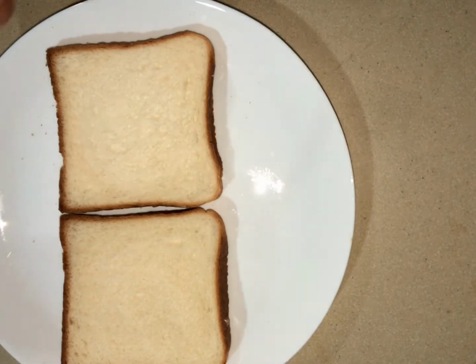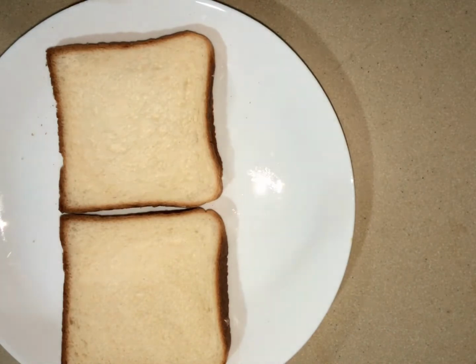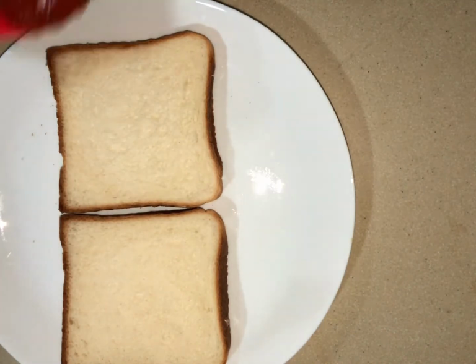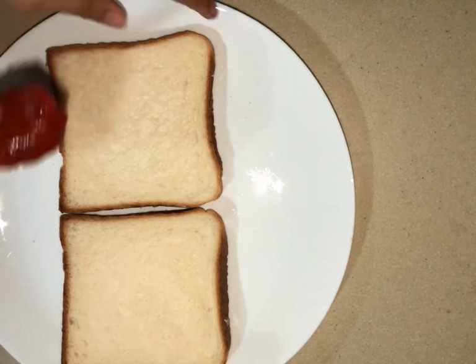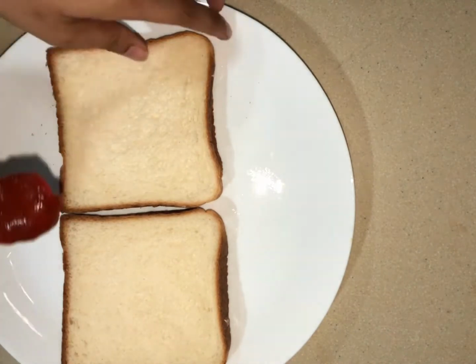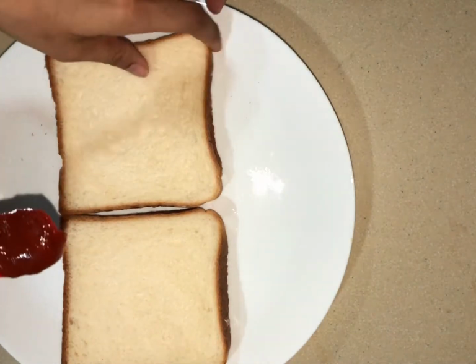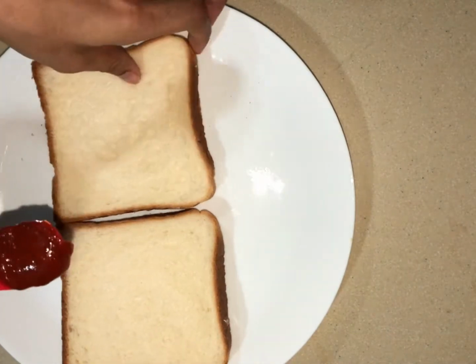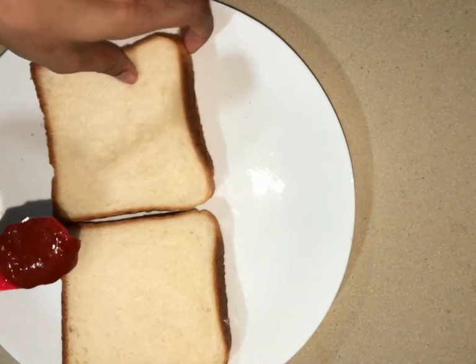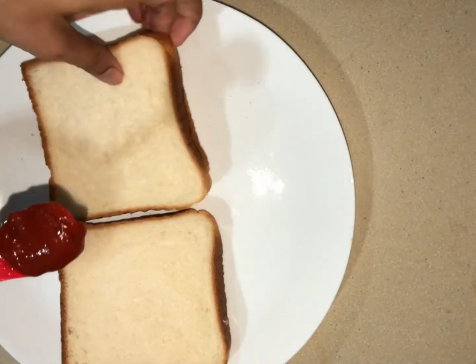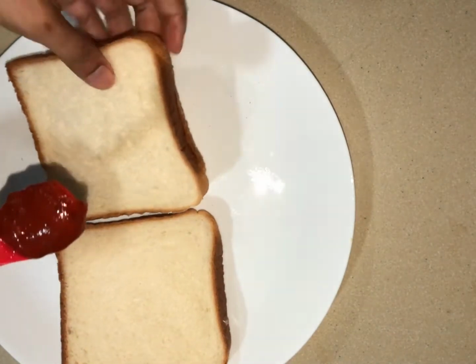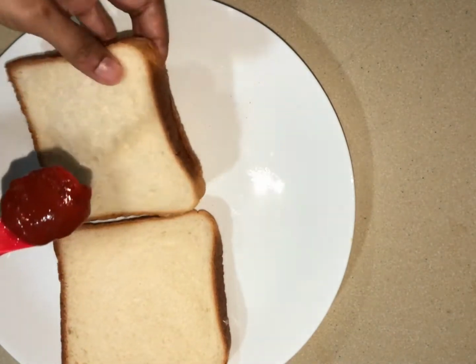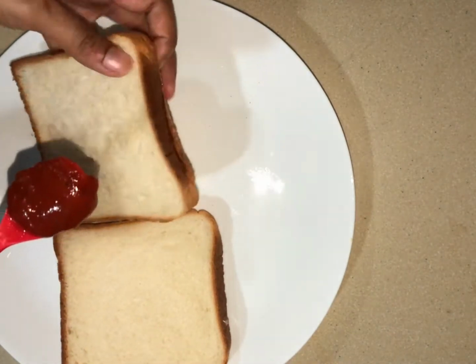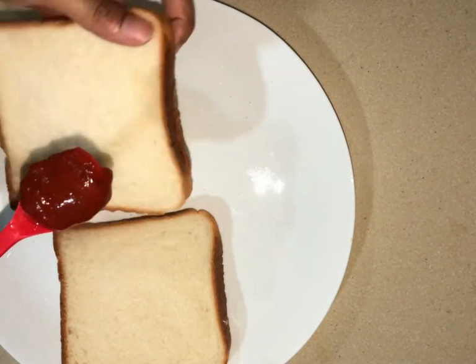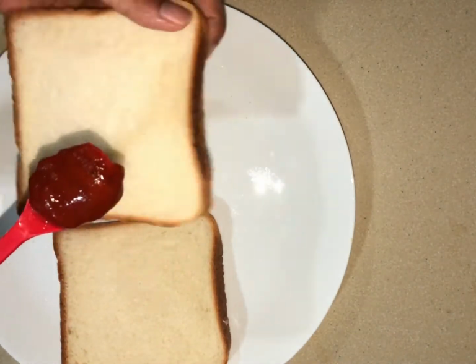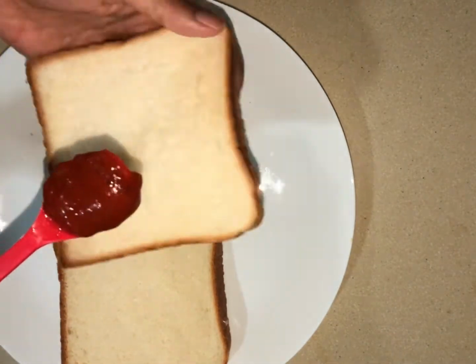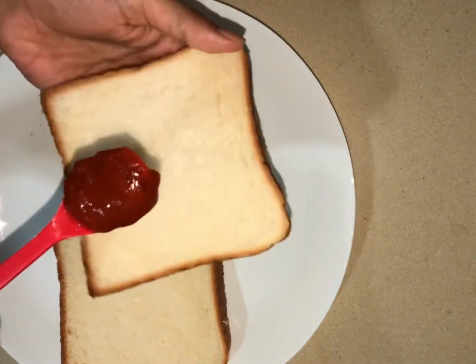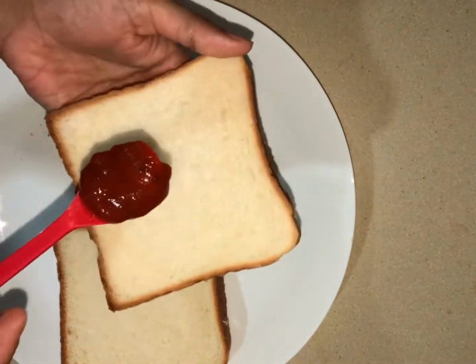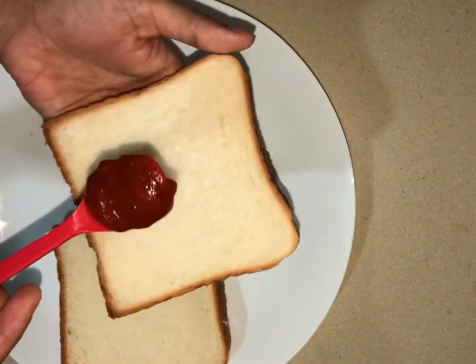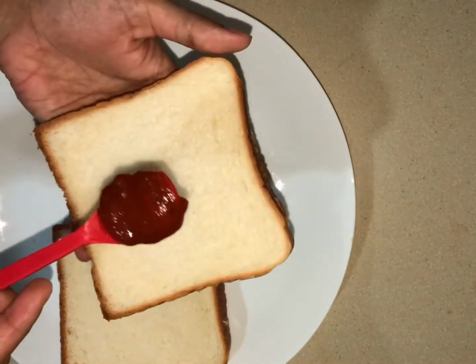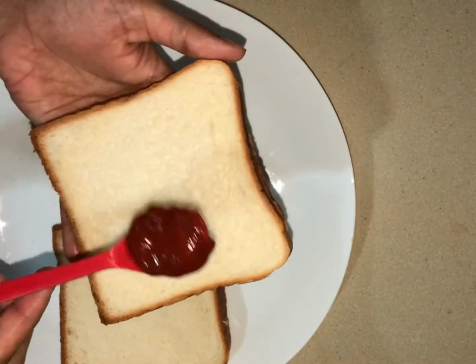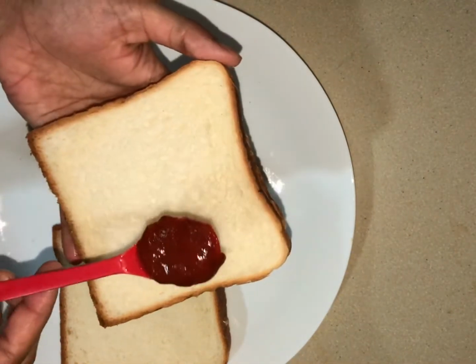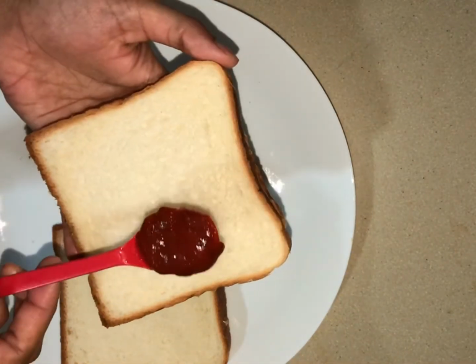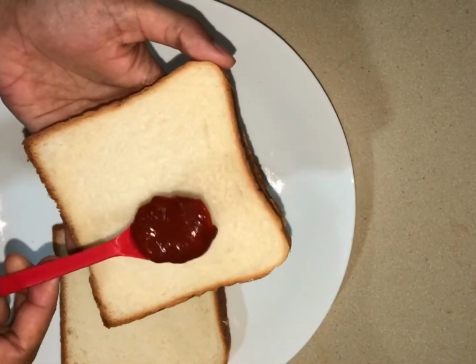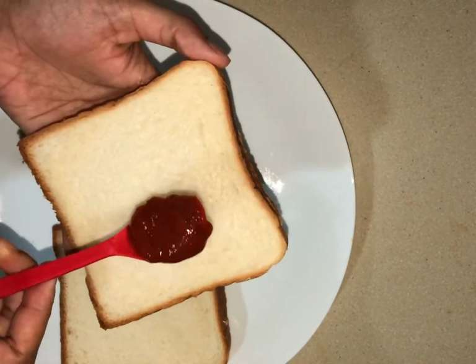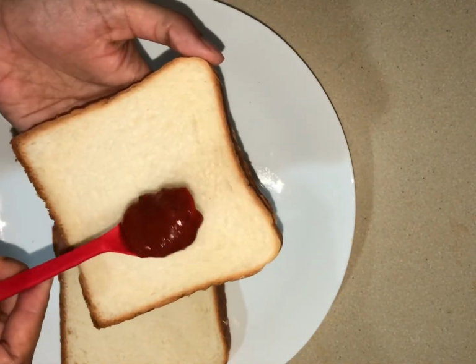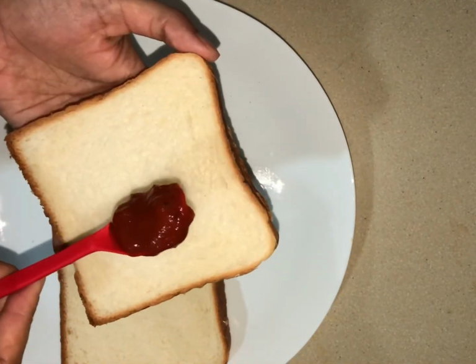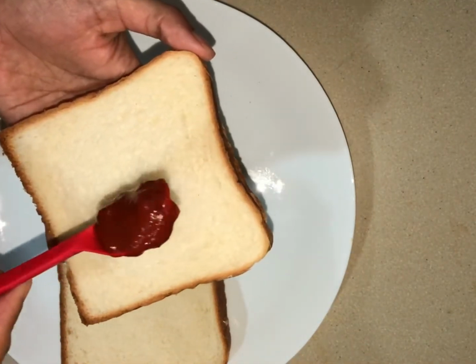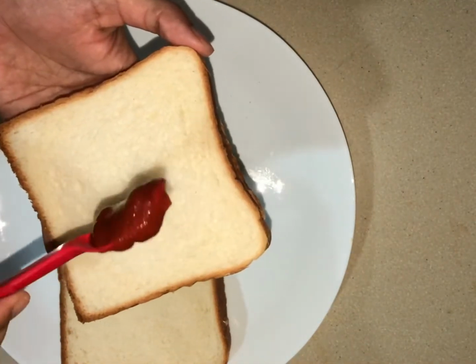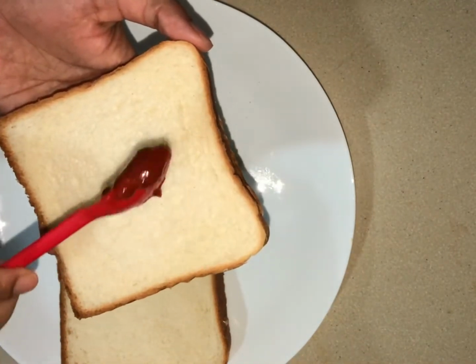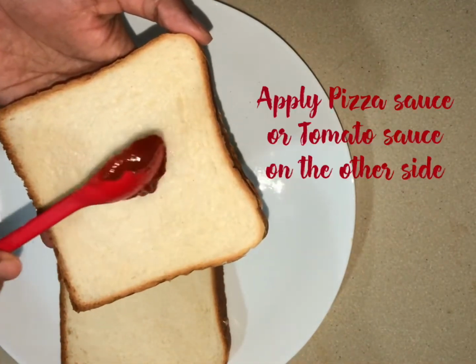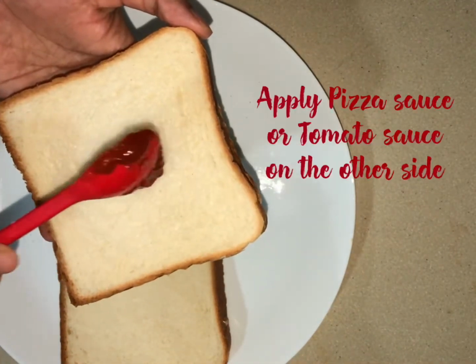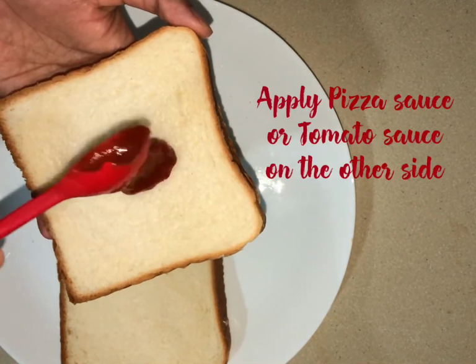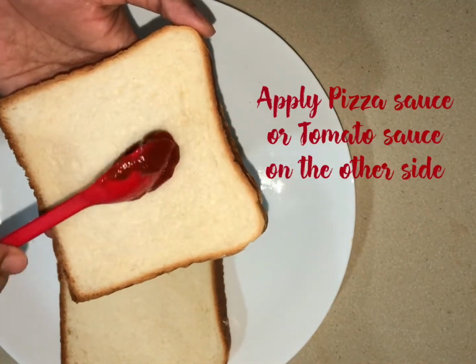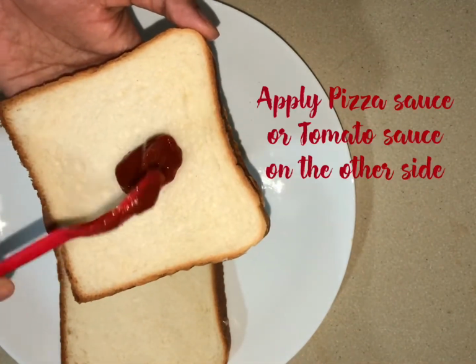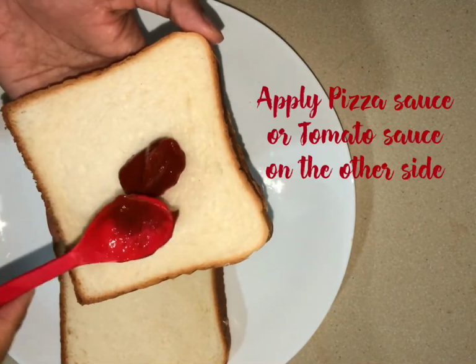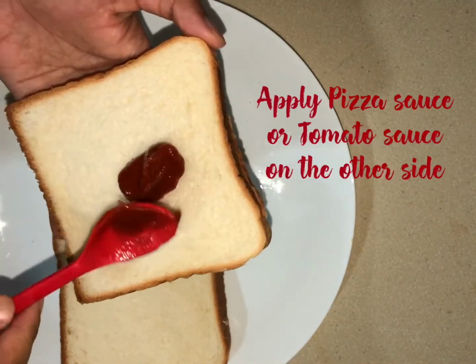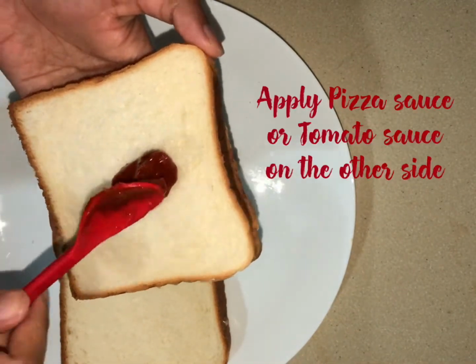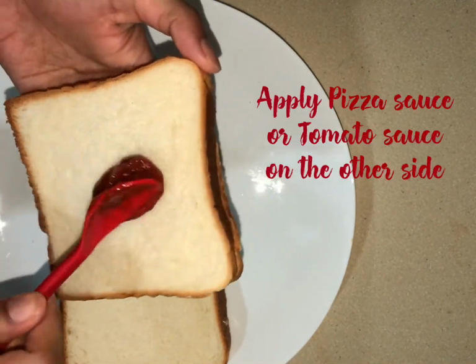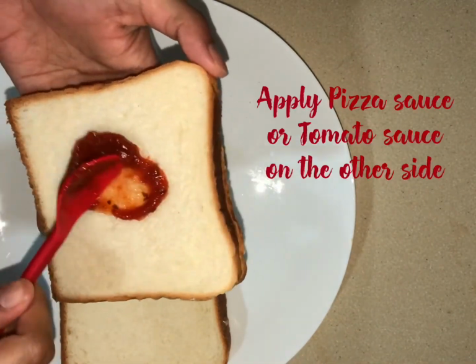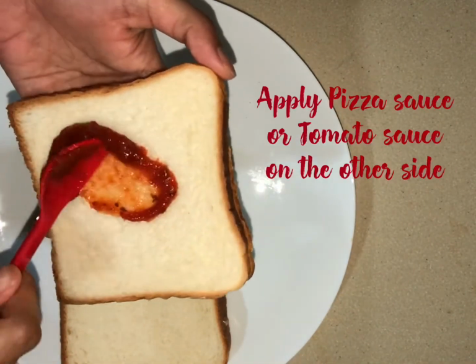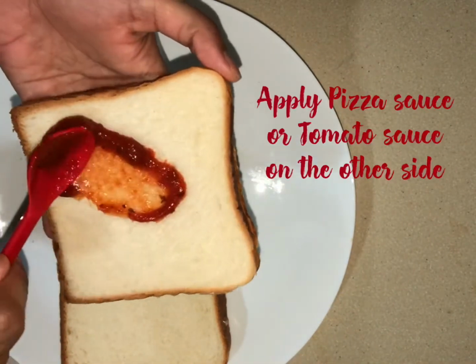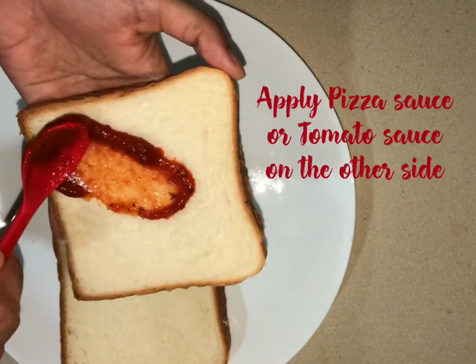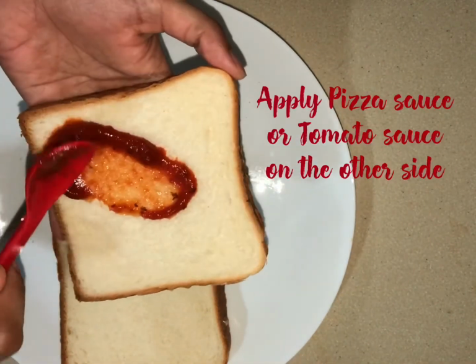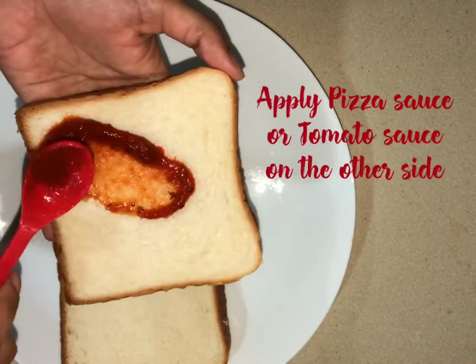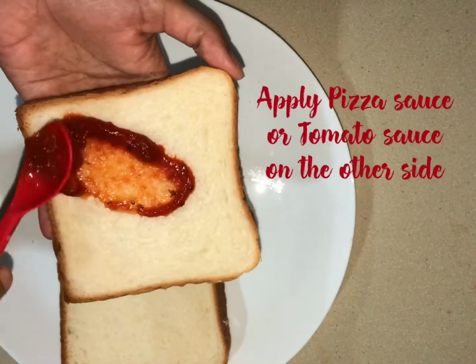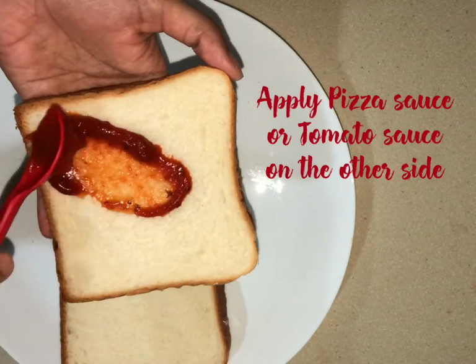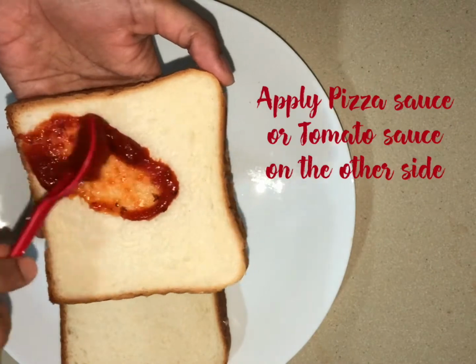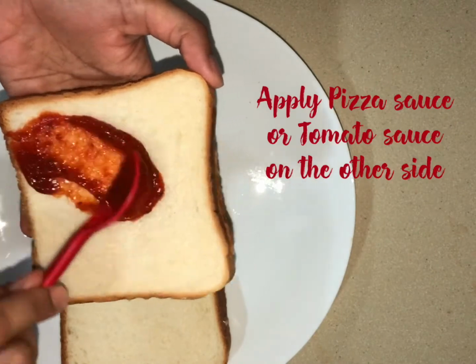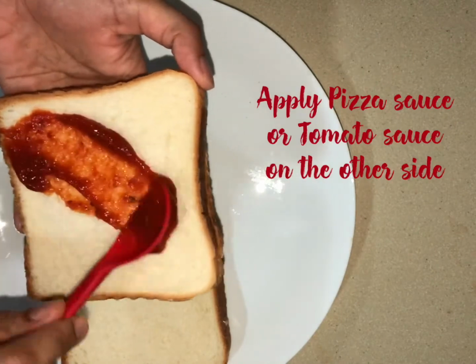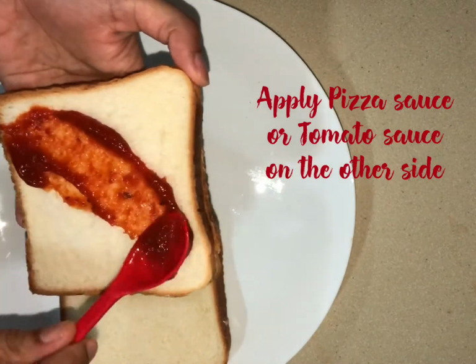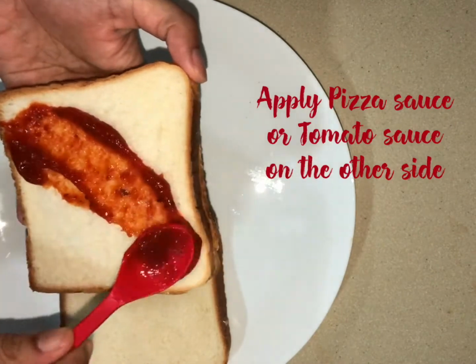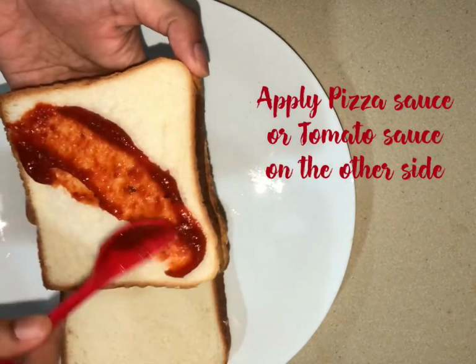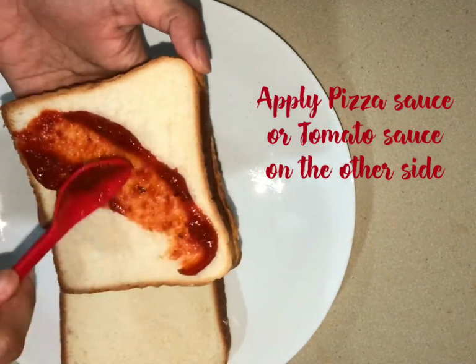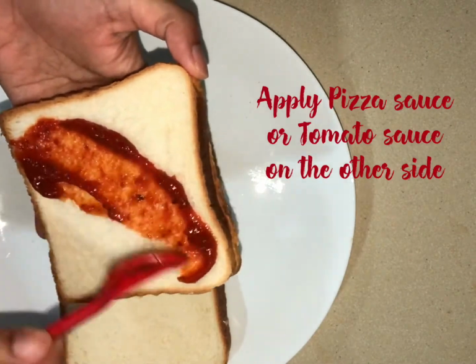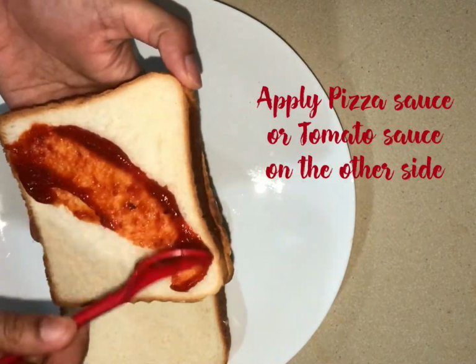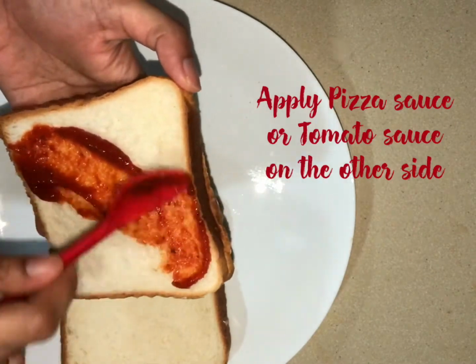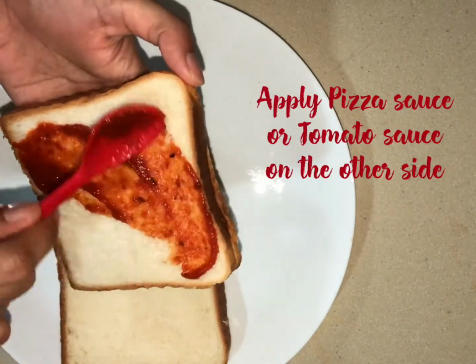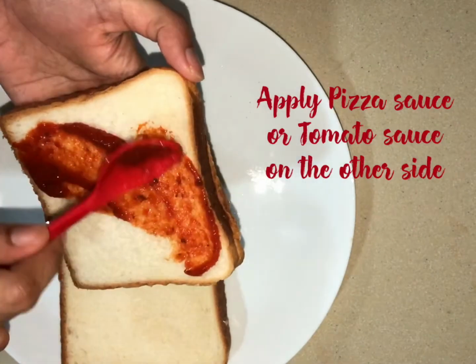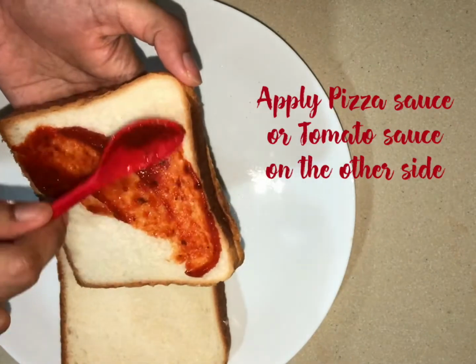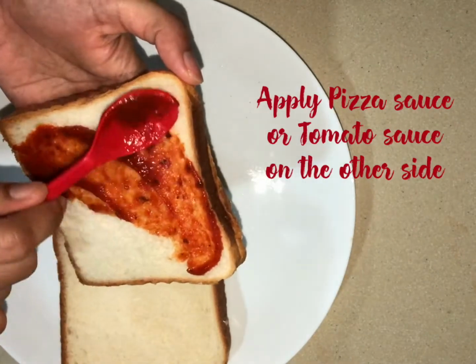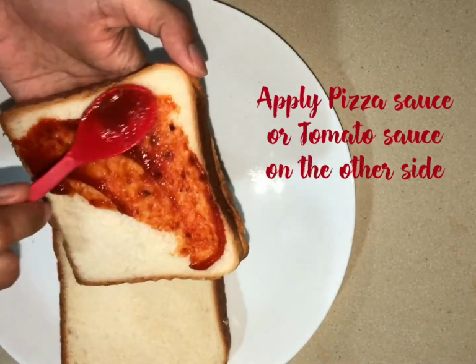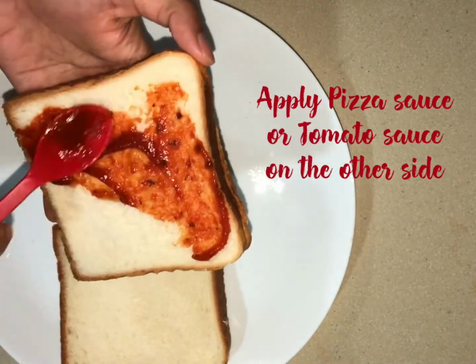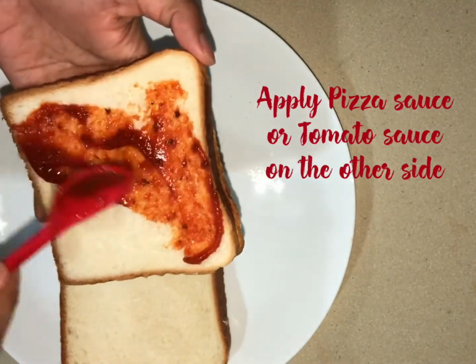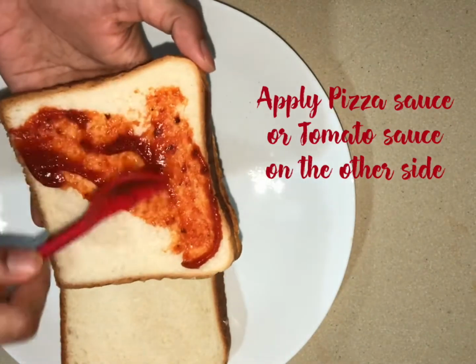On the same side, add pizza sauce, tomato sauce and spread it.